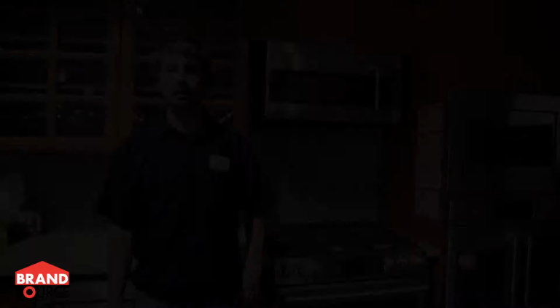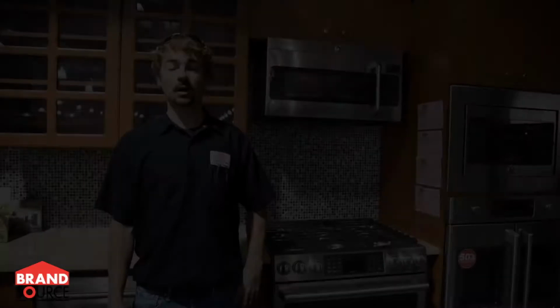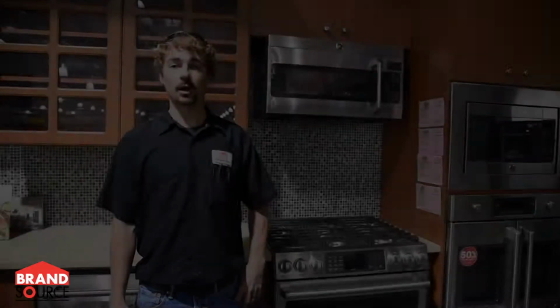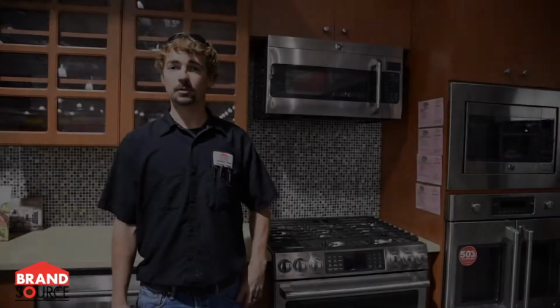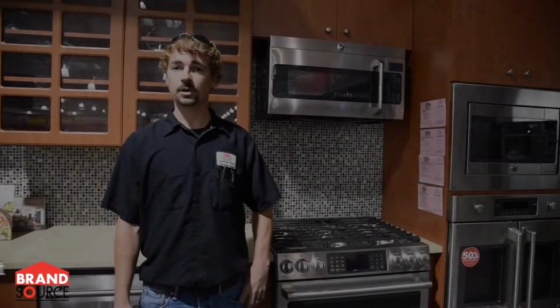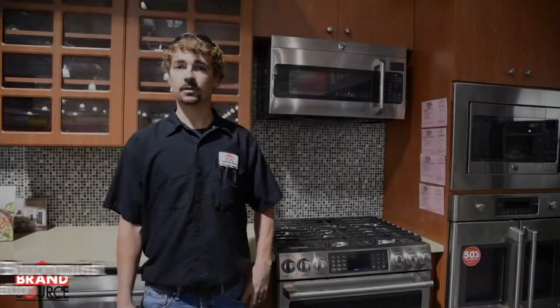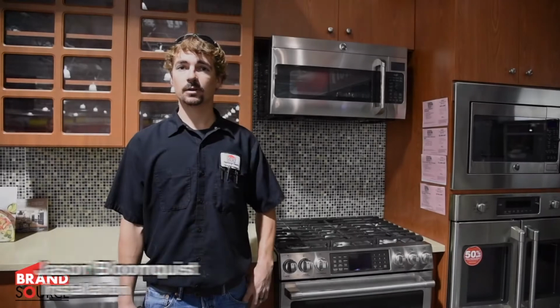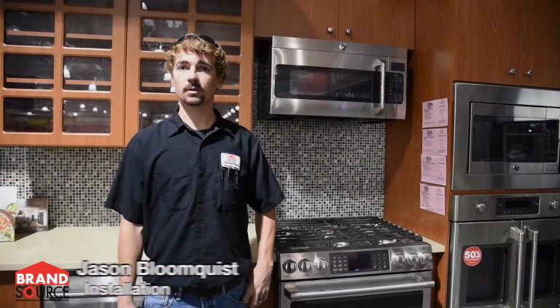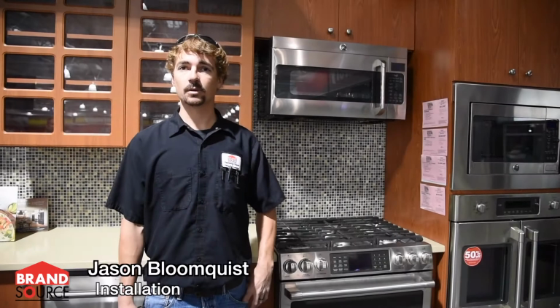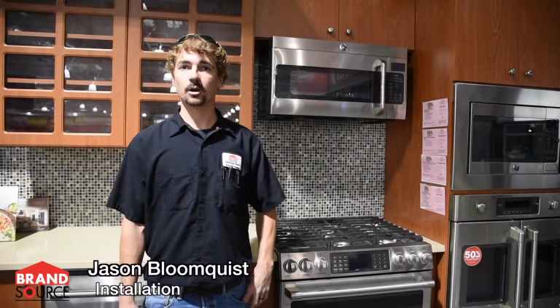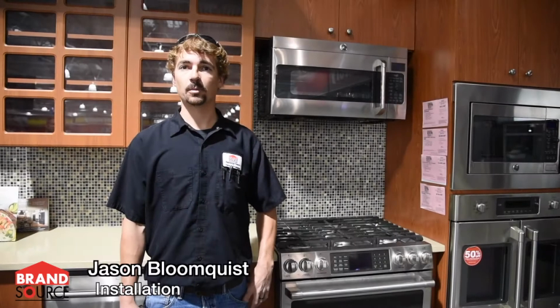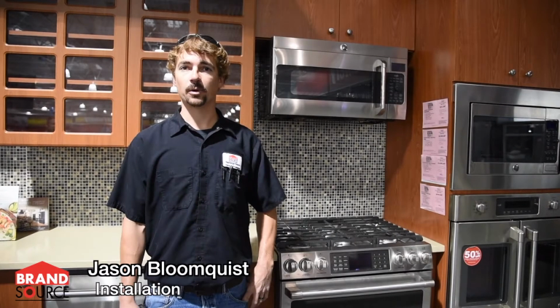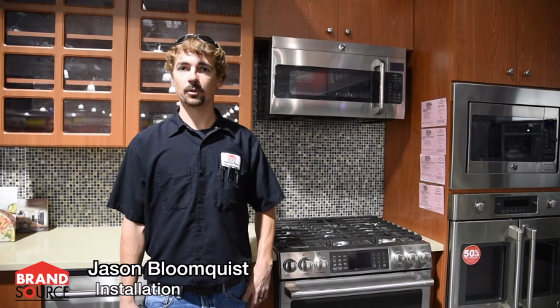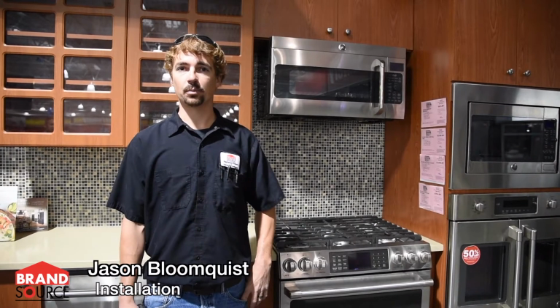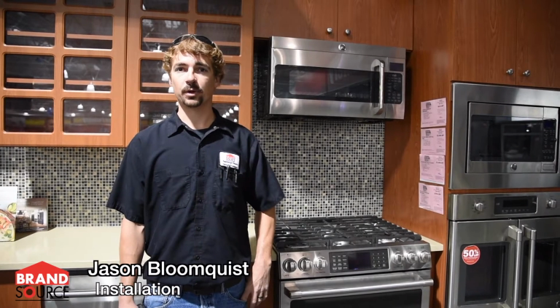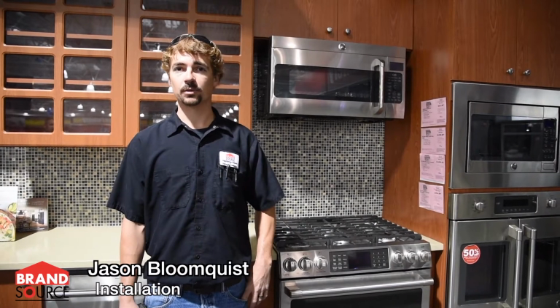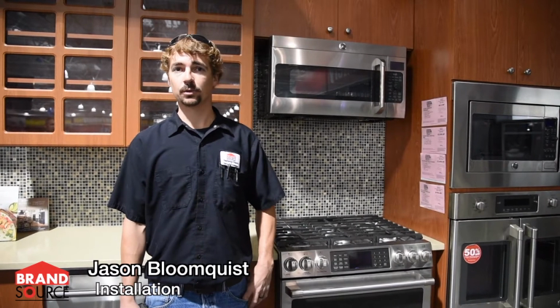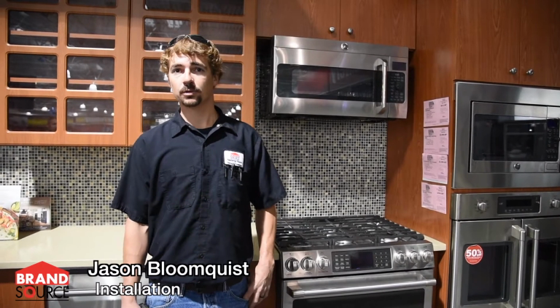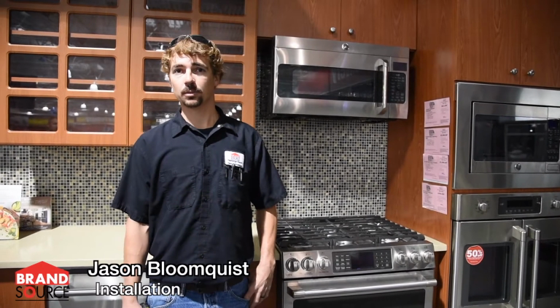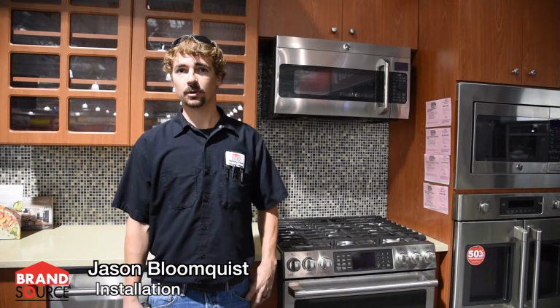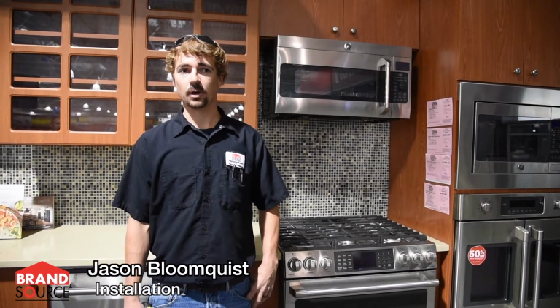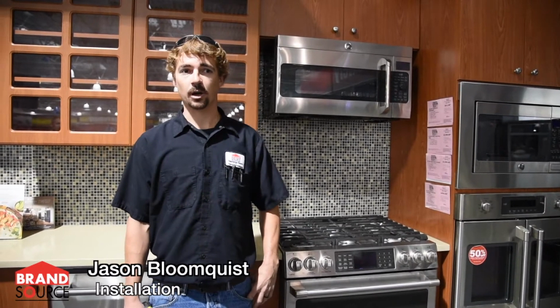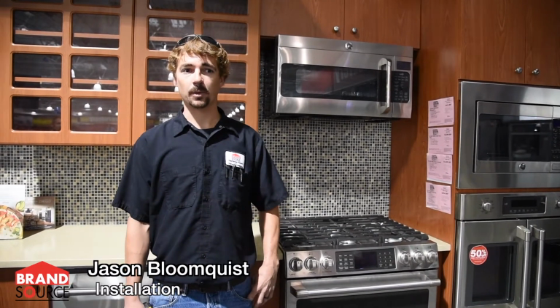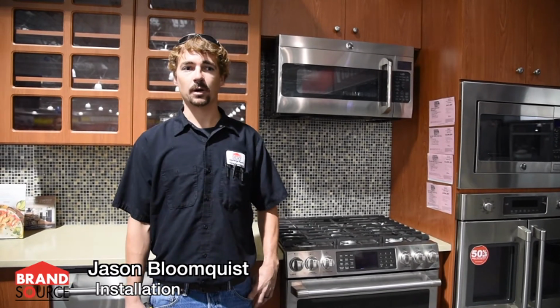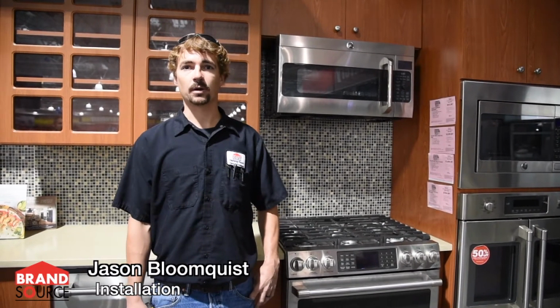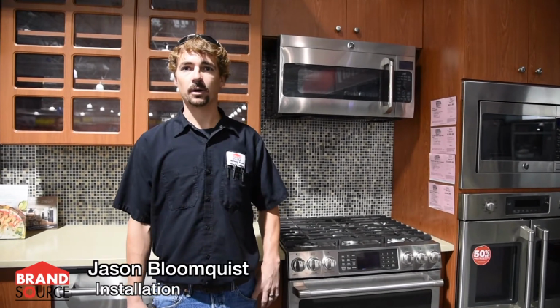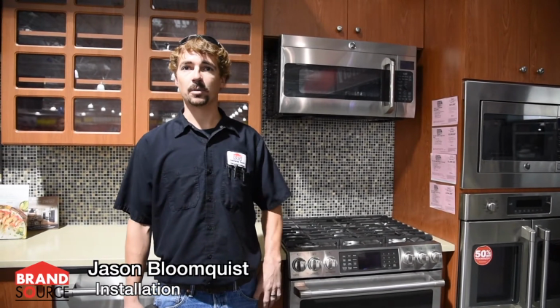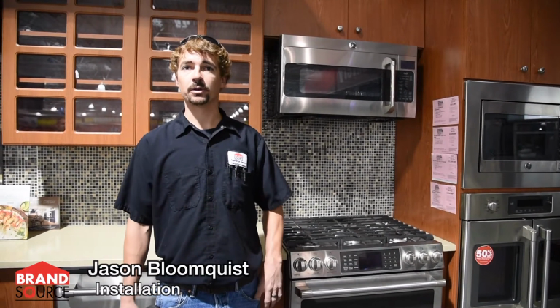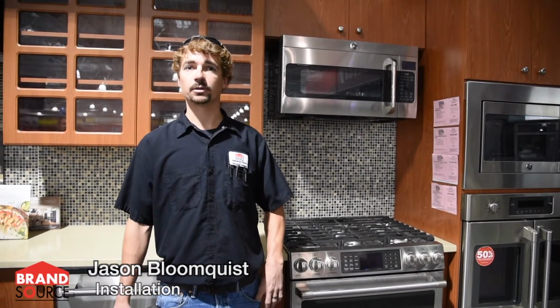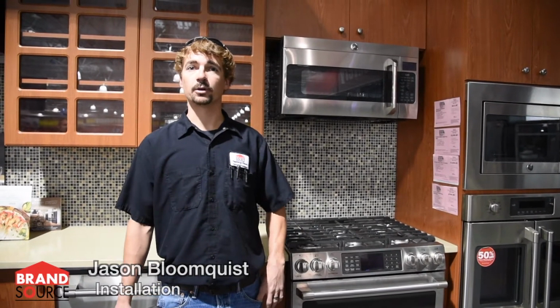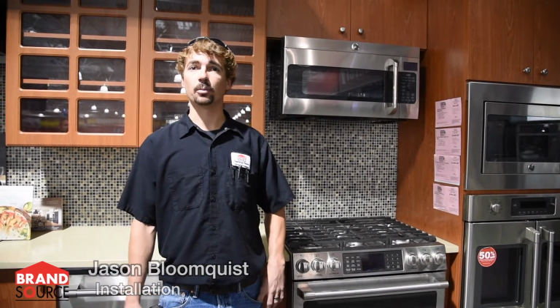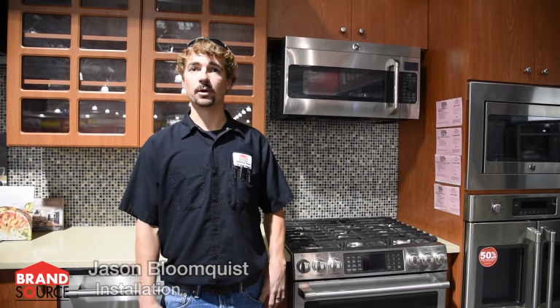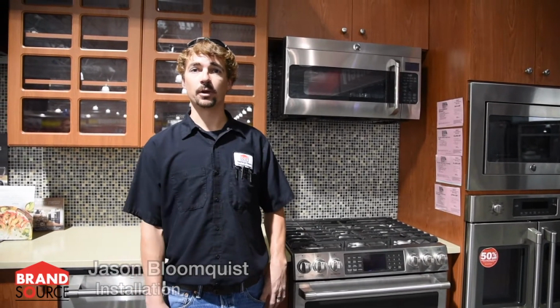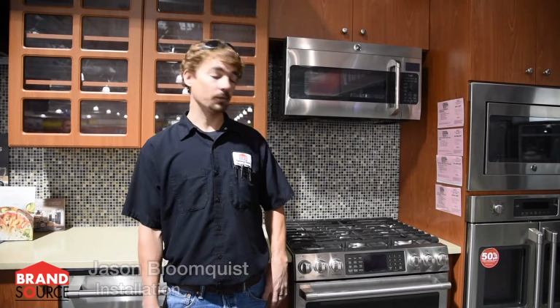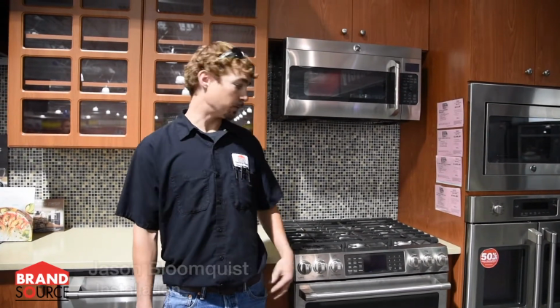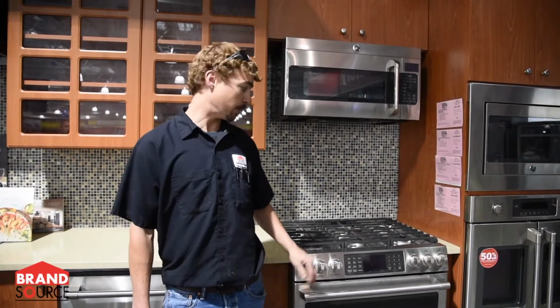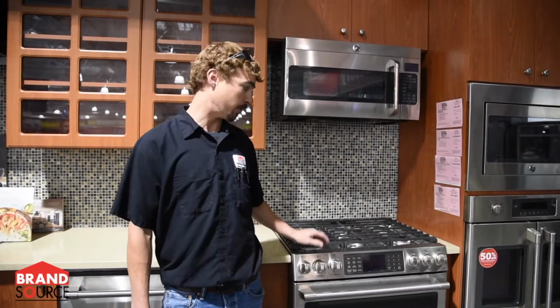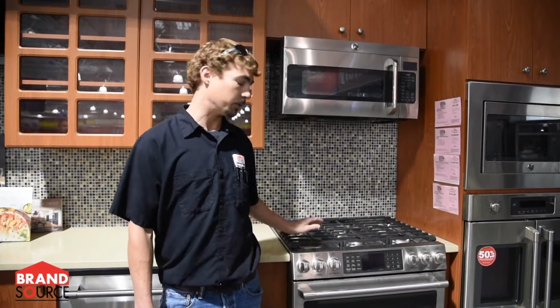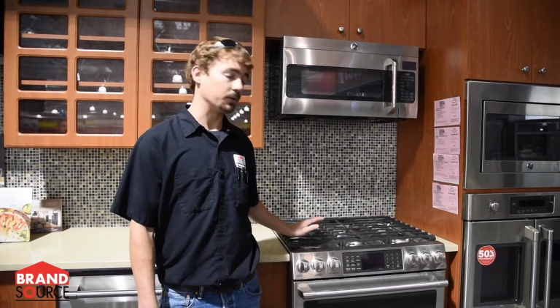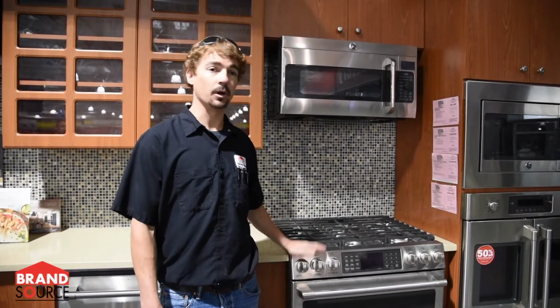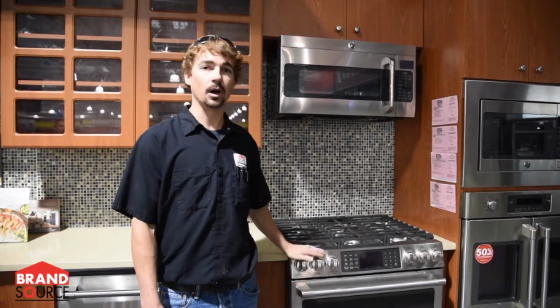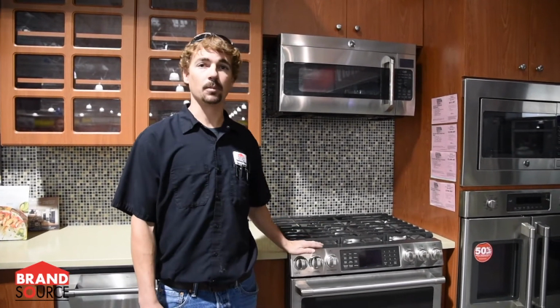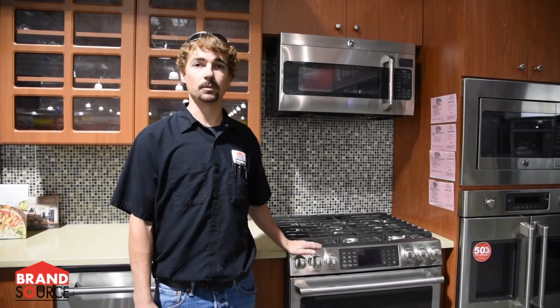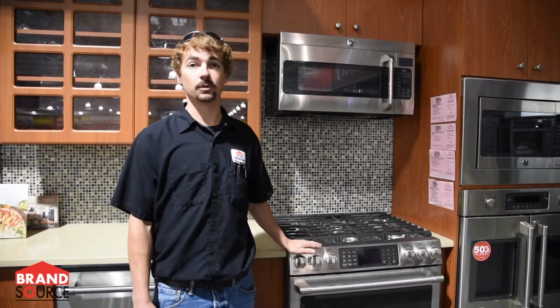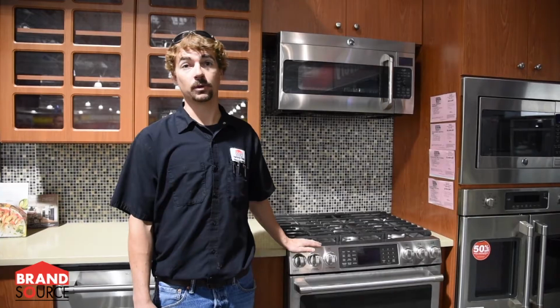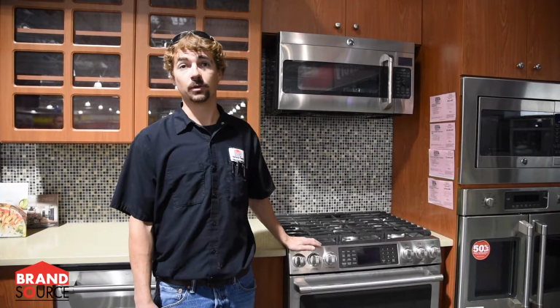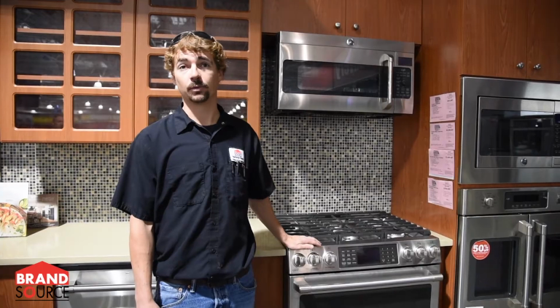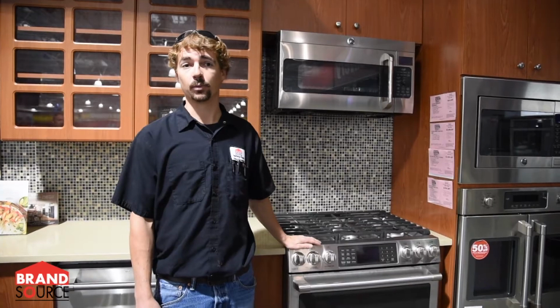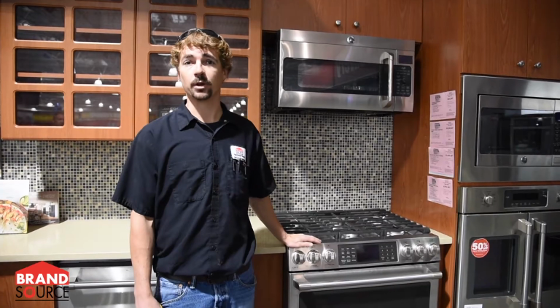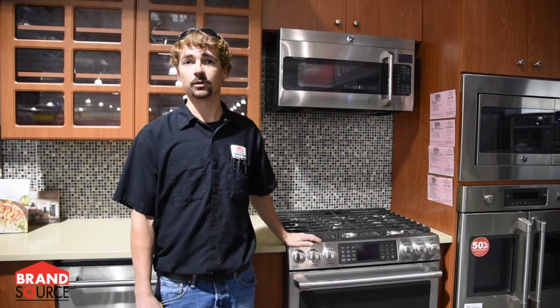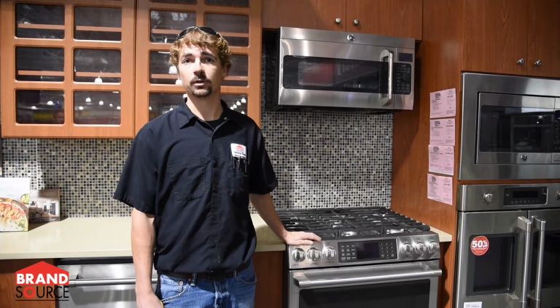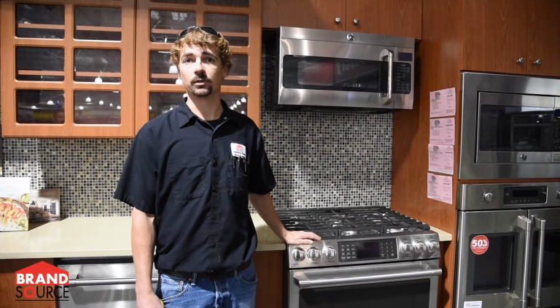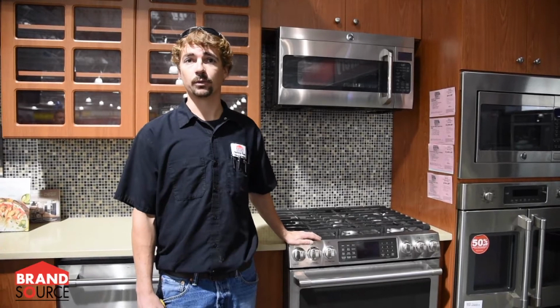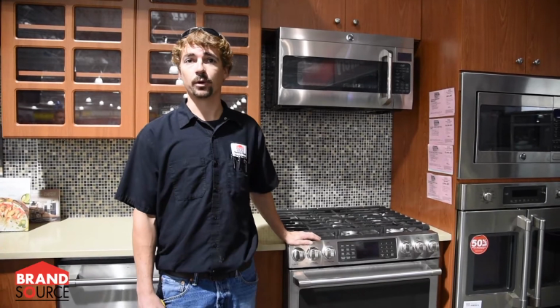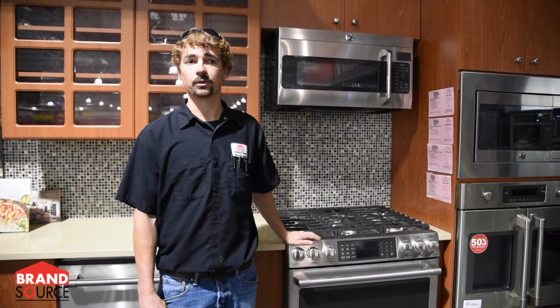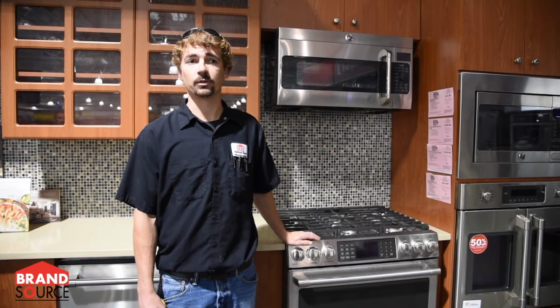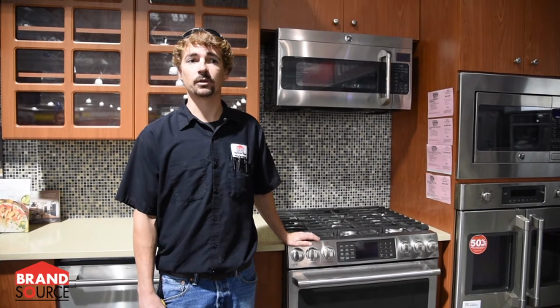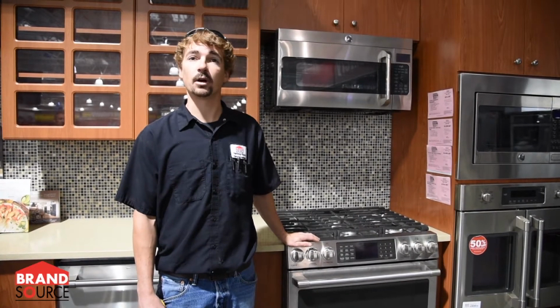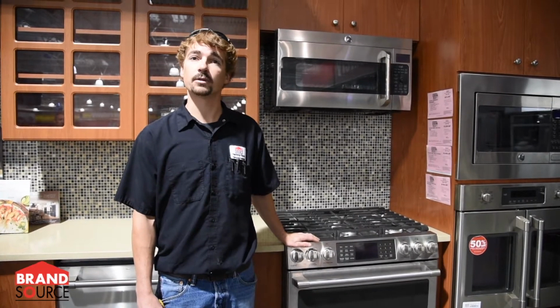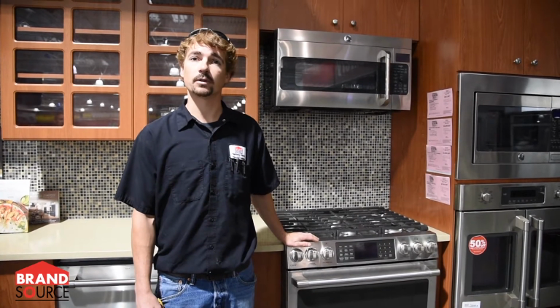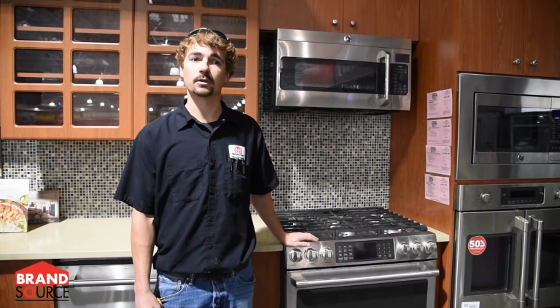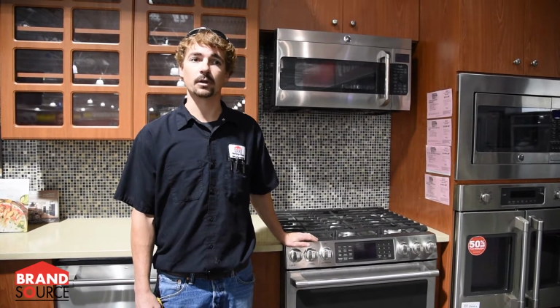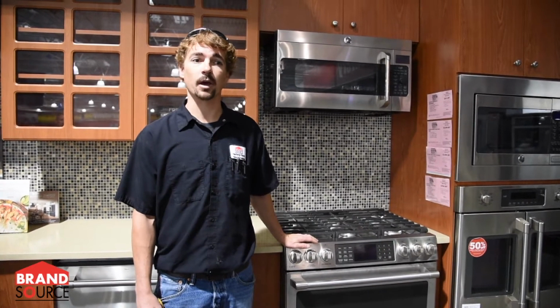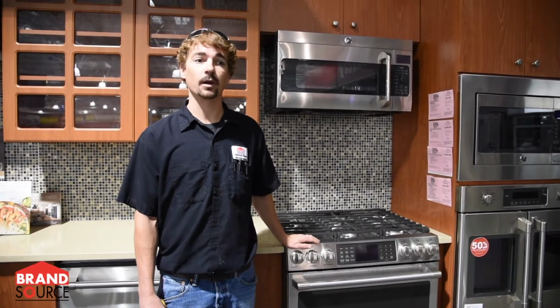I'm Jason, I'm here with Brandsource. I'm going to talk about how to measure the opening for different ranges and different range installs.